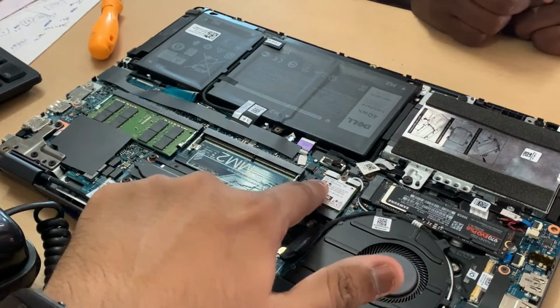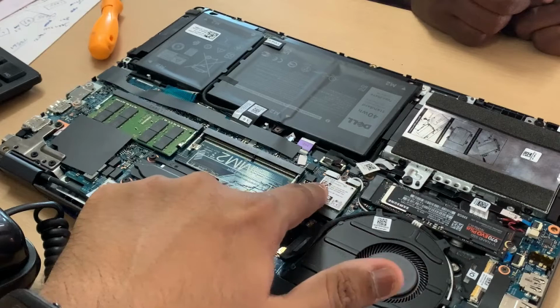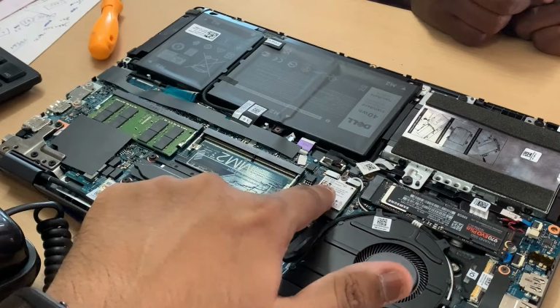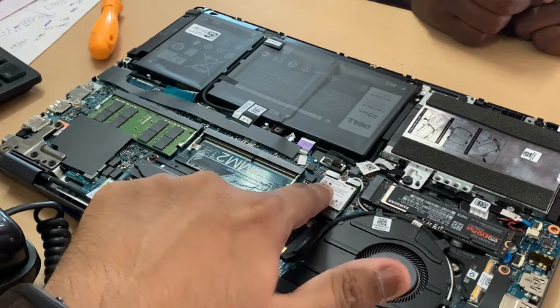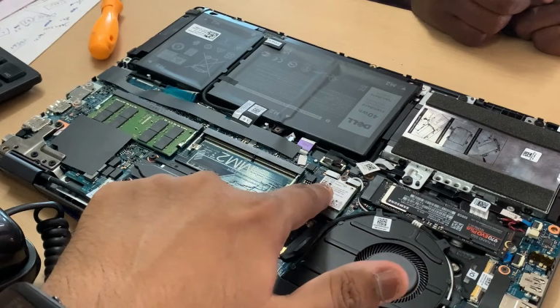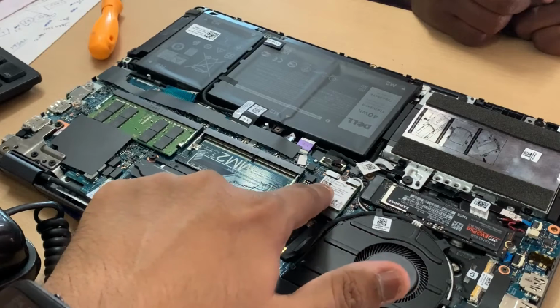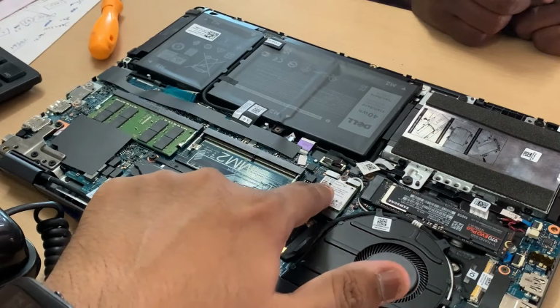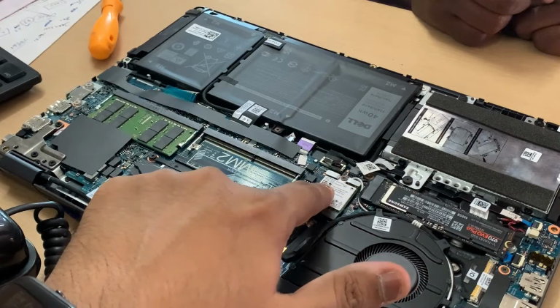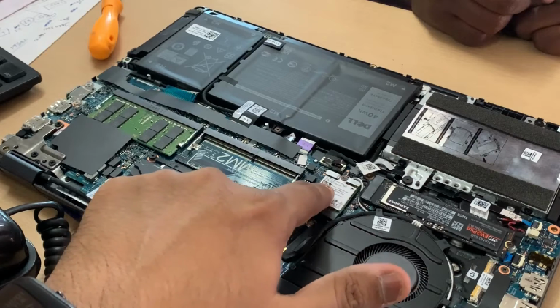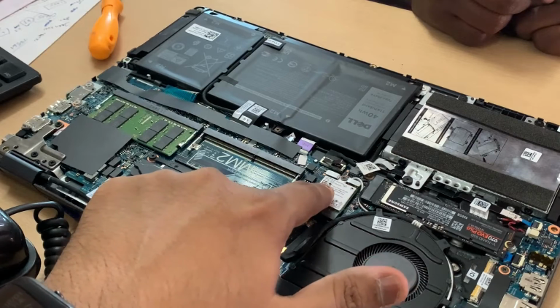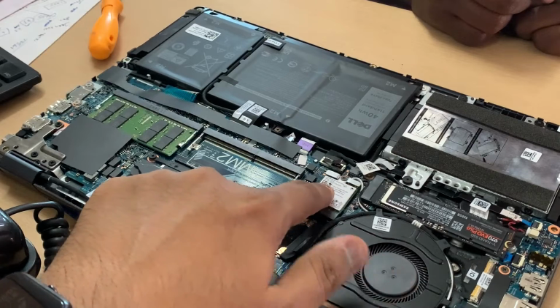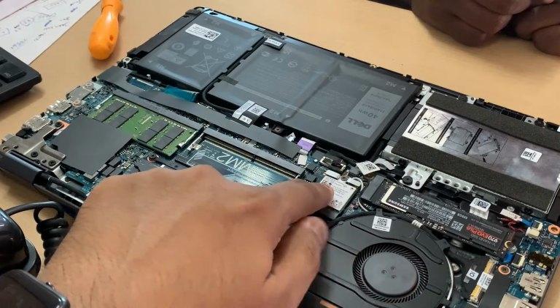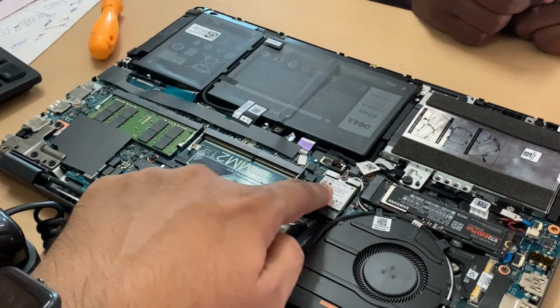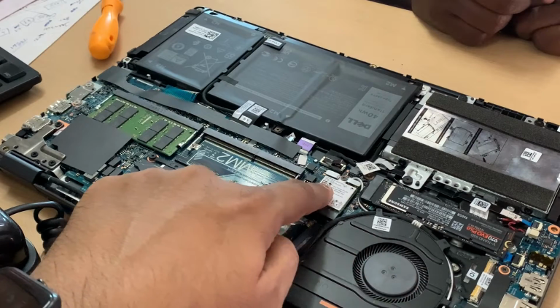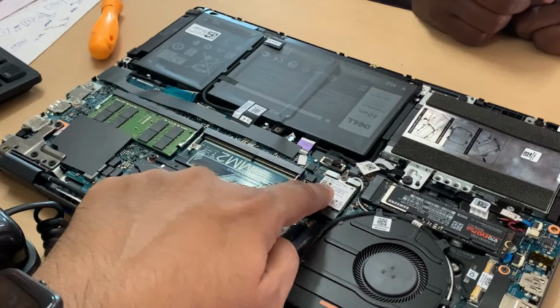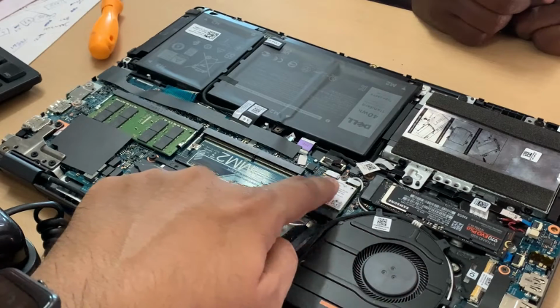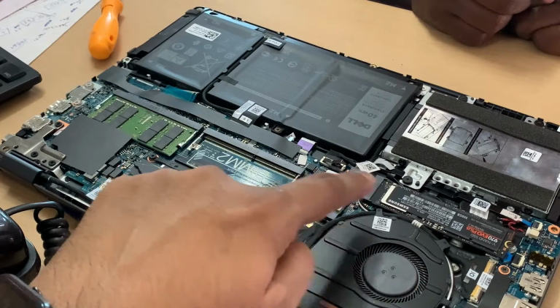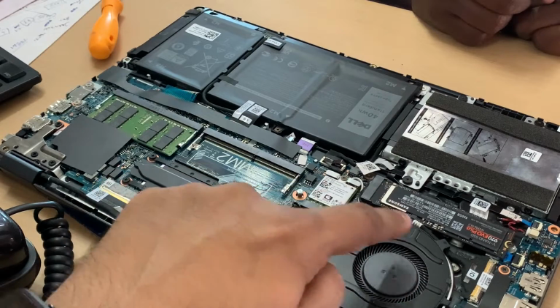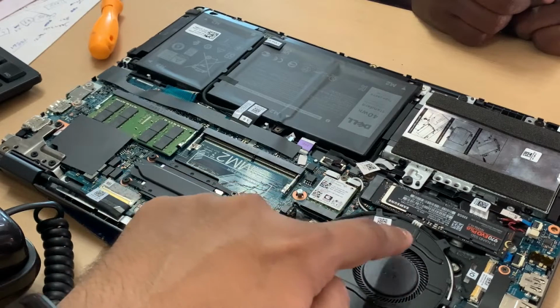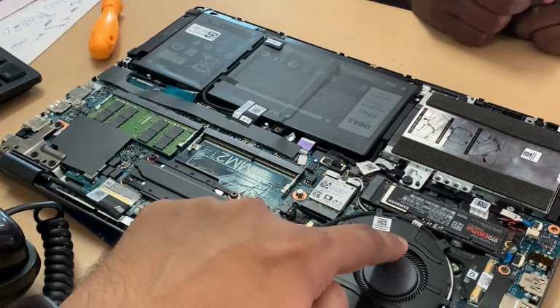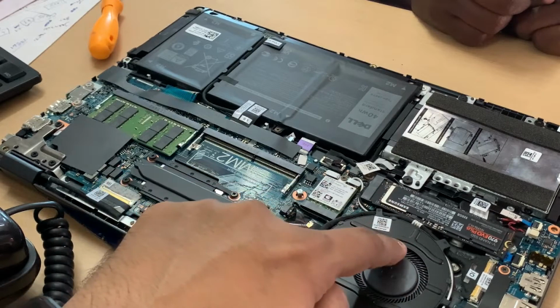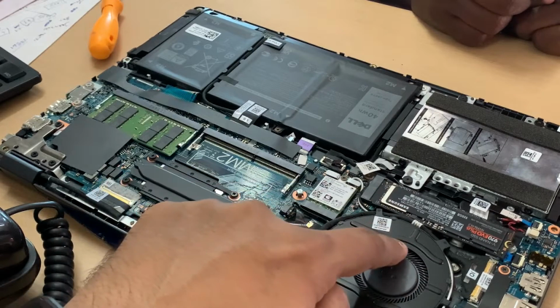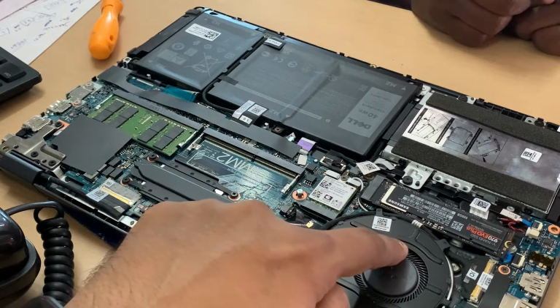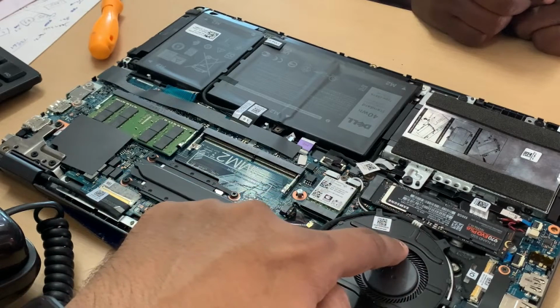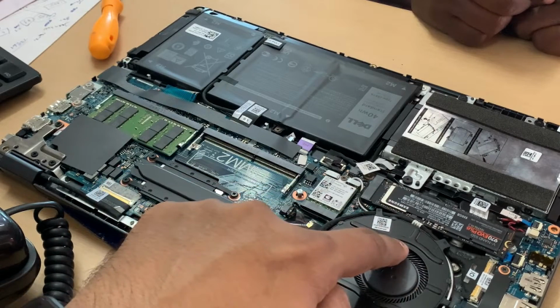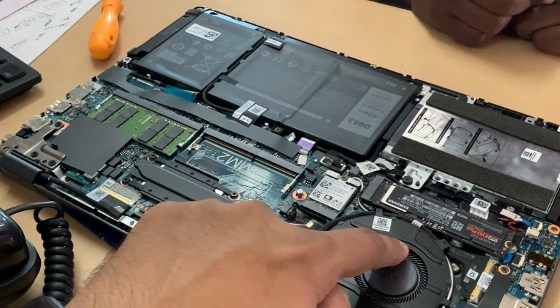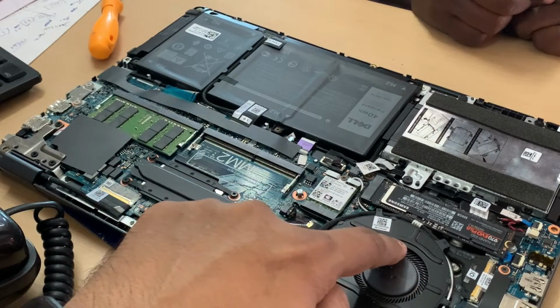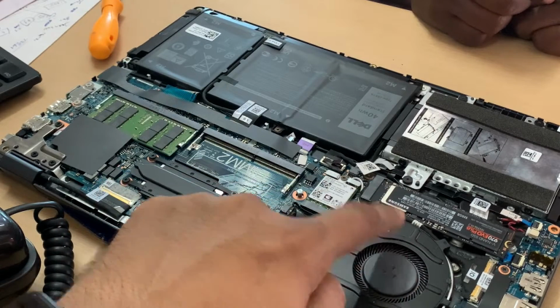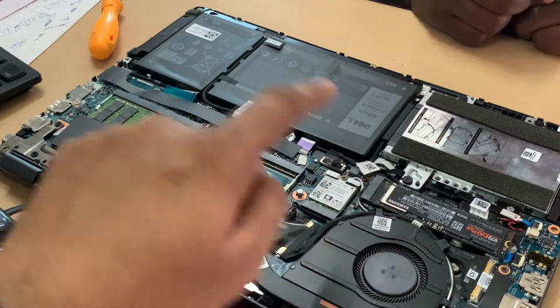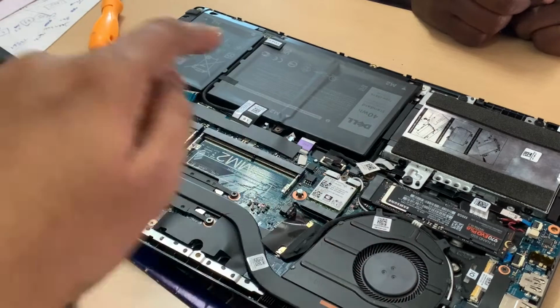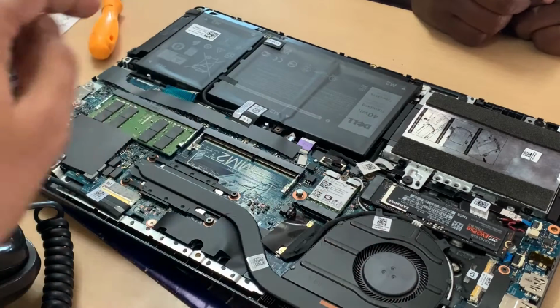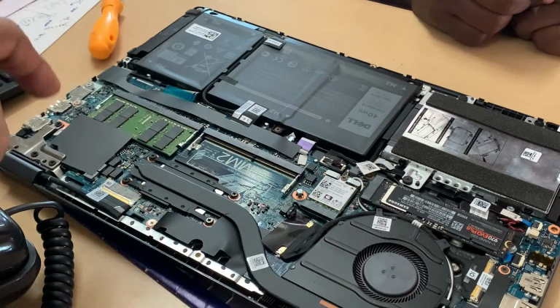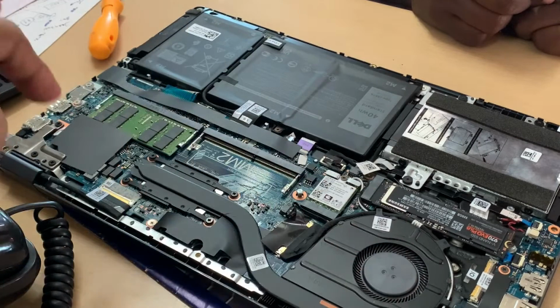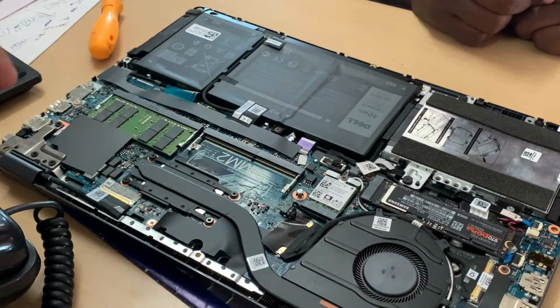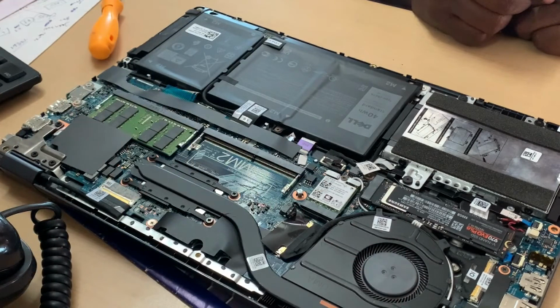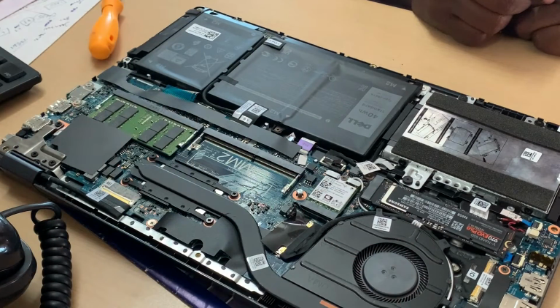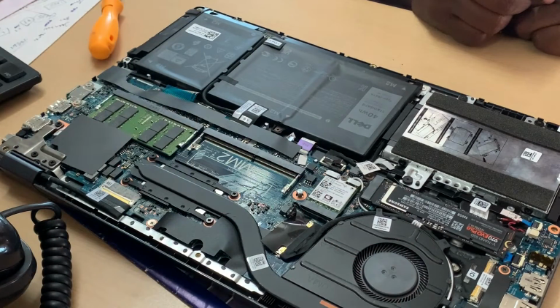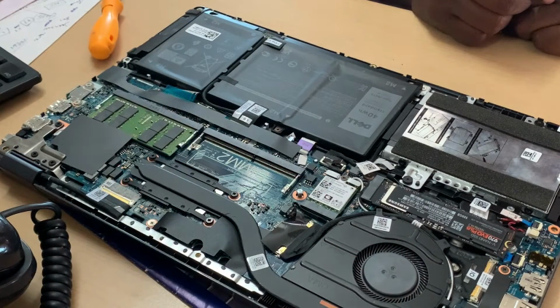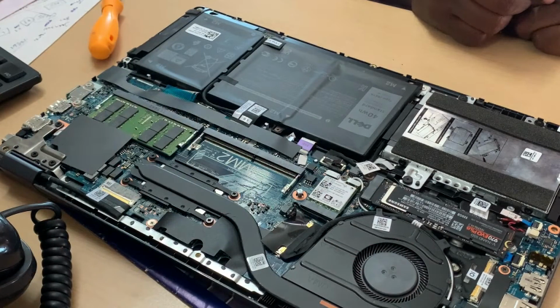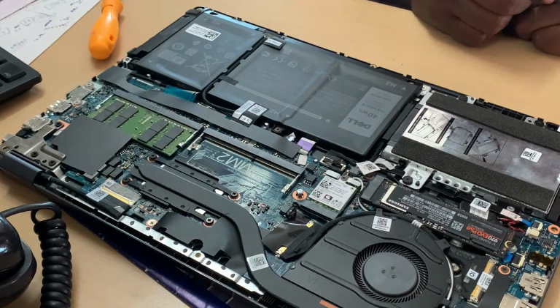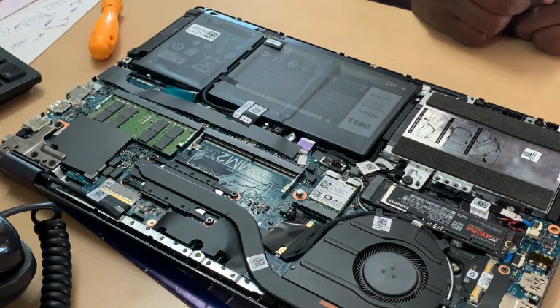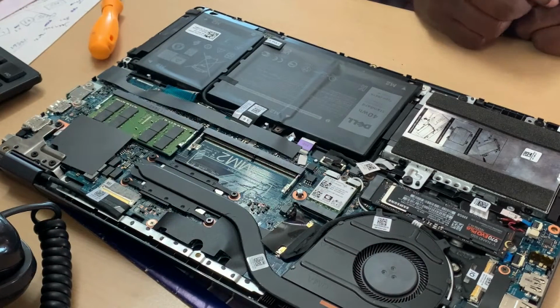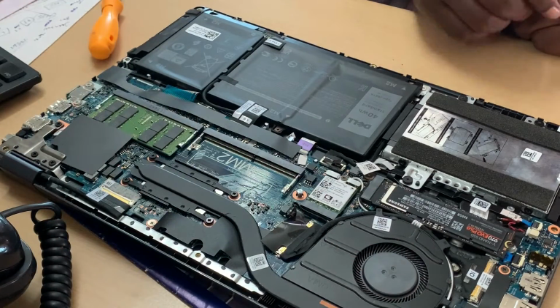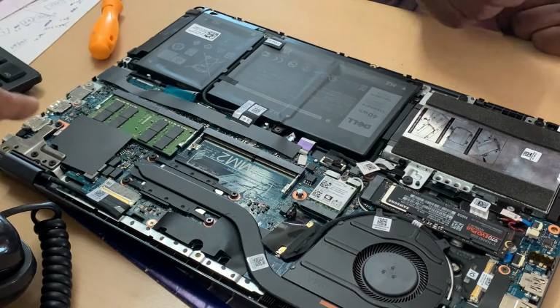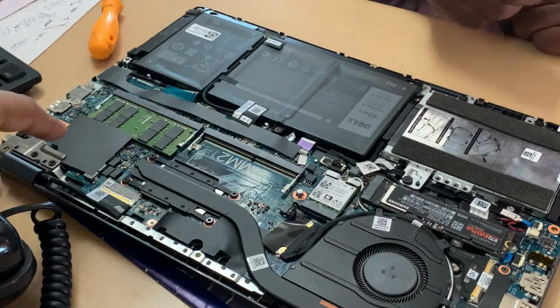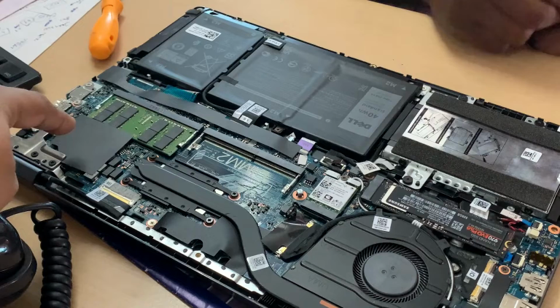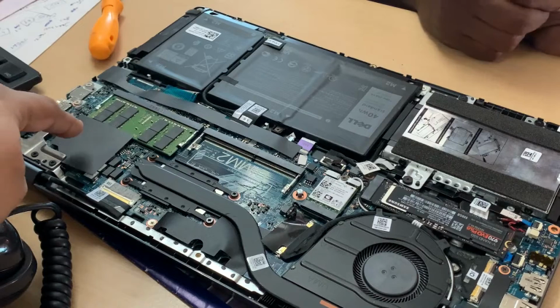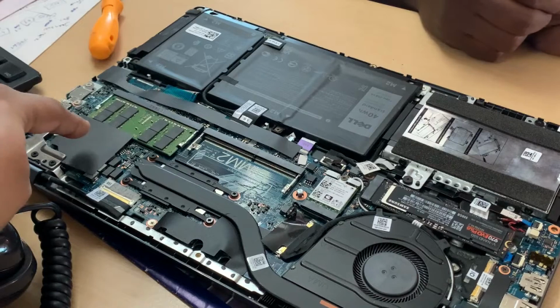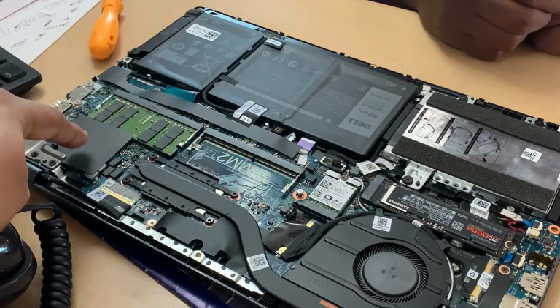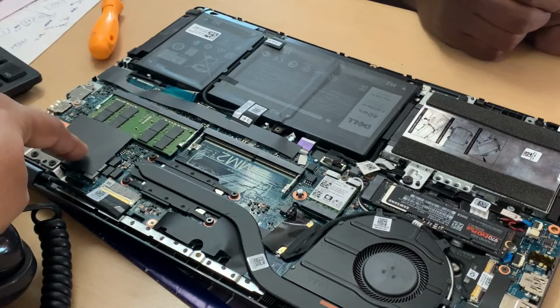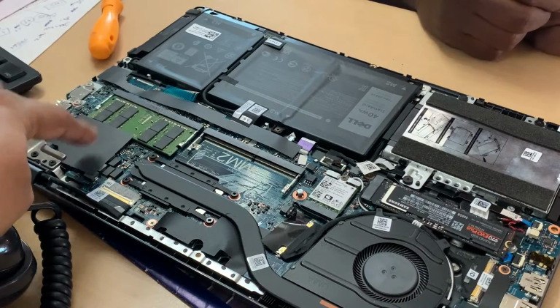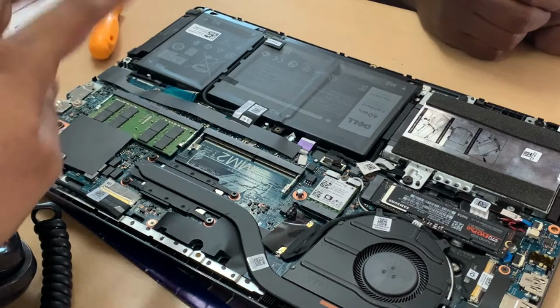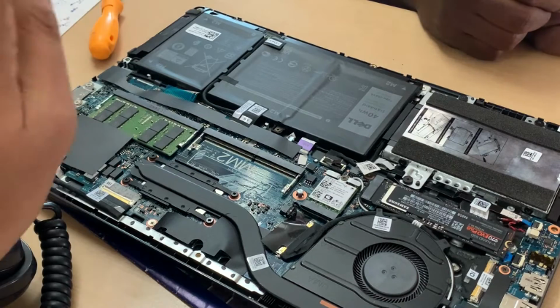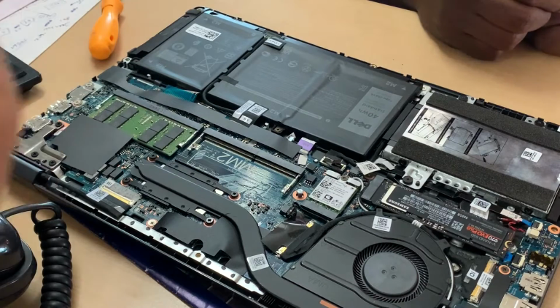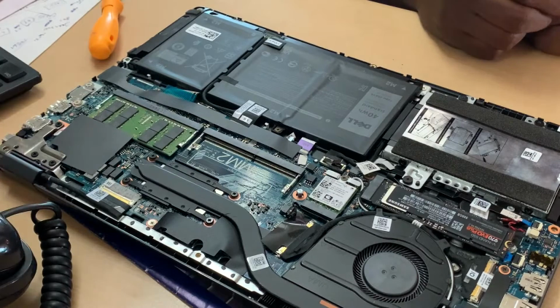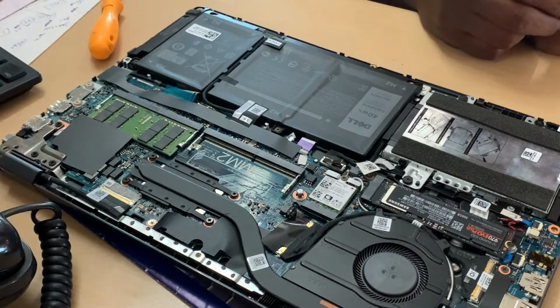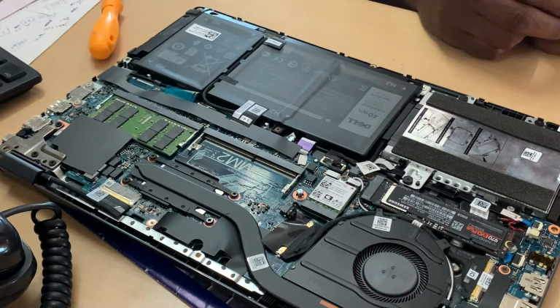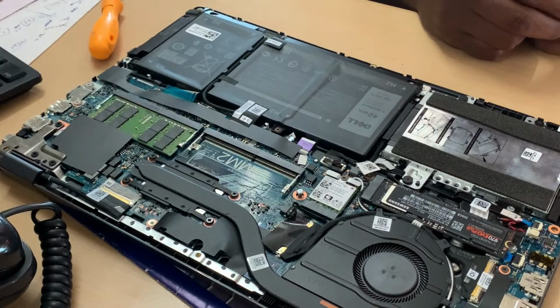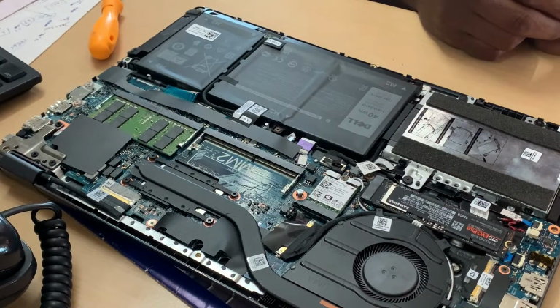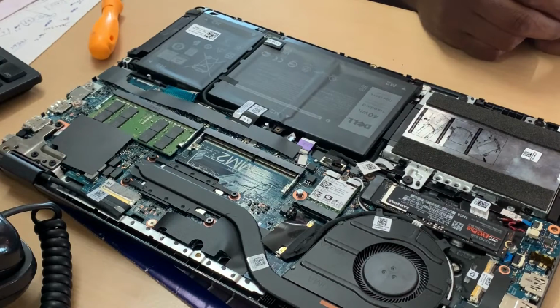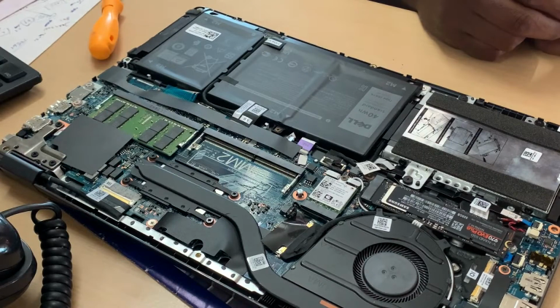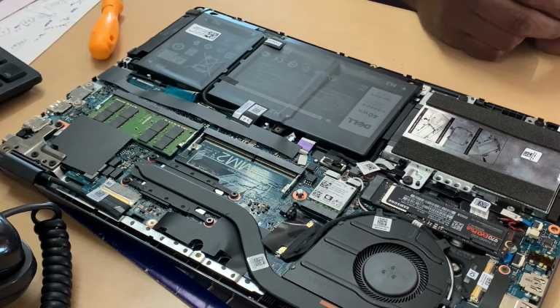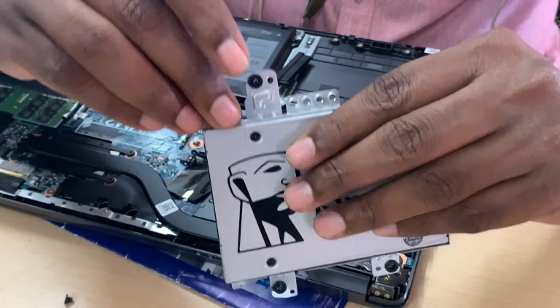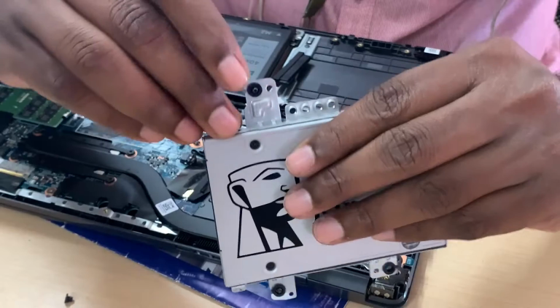This is the Wi-Fi hardware, and there is a fan there. The processor is inside the board — the CPU is completely inside.